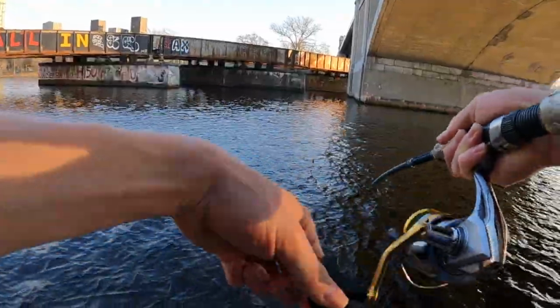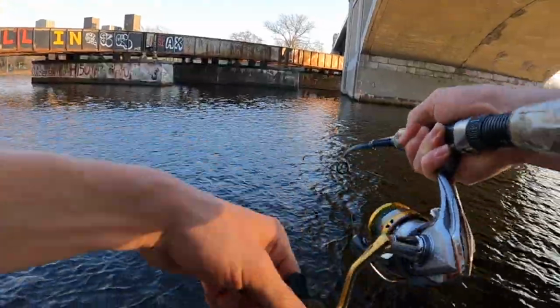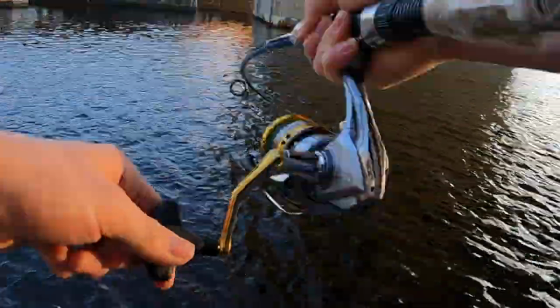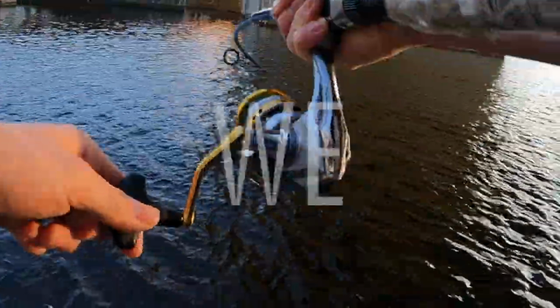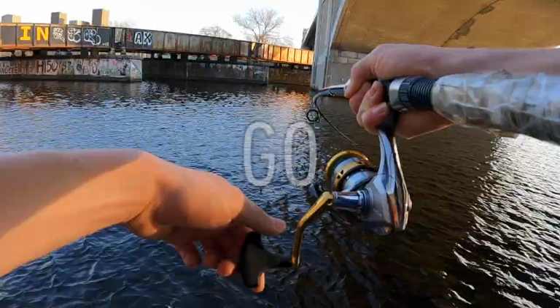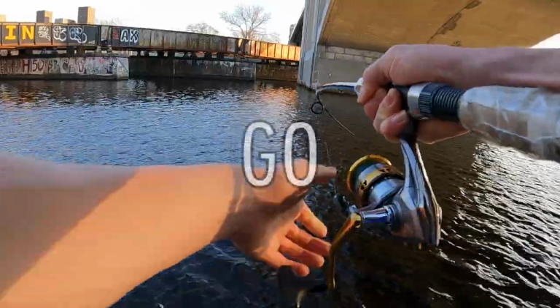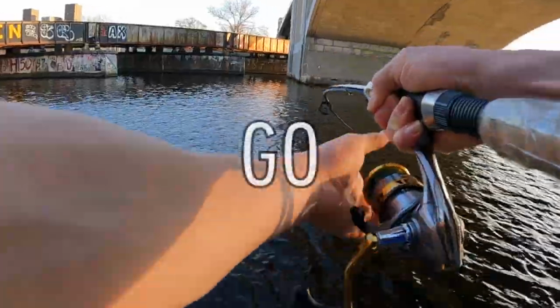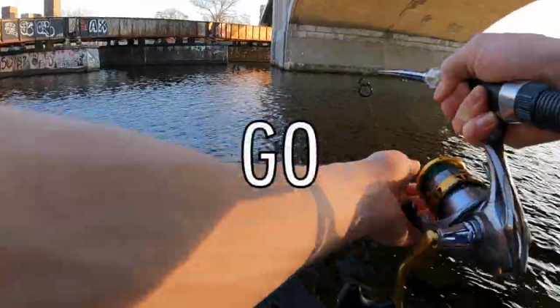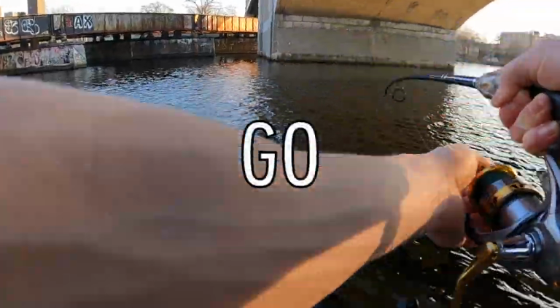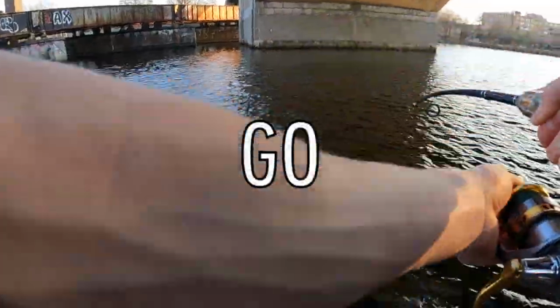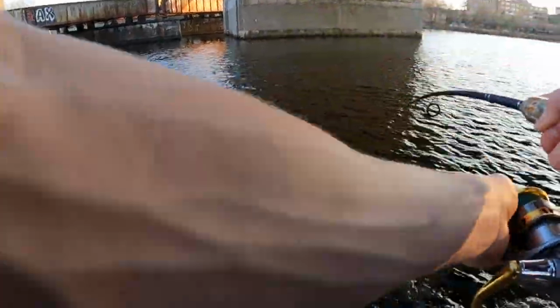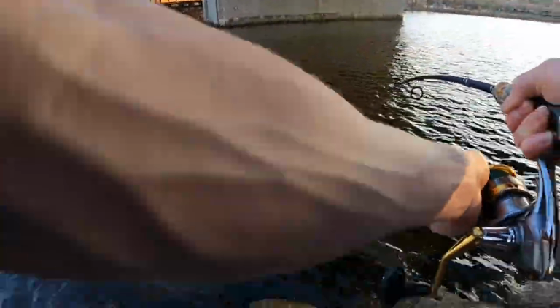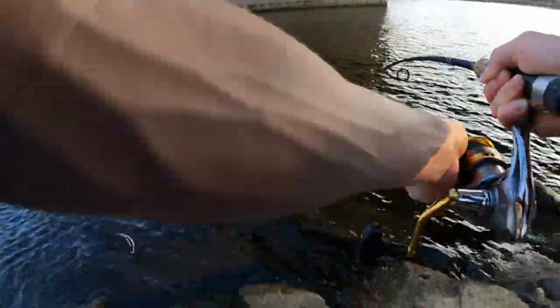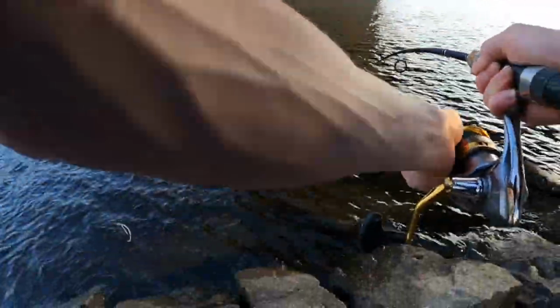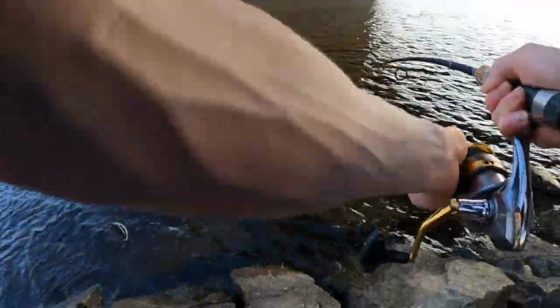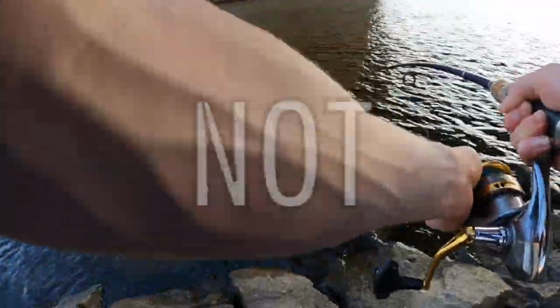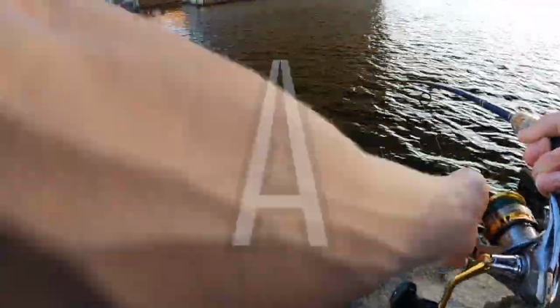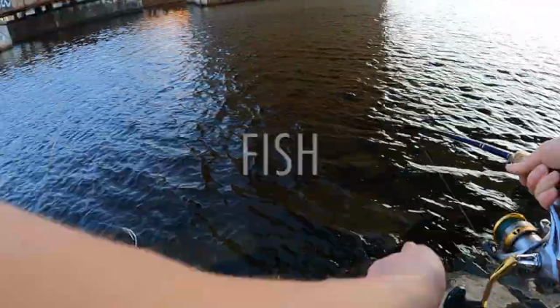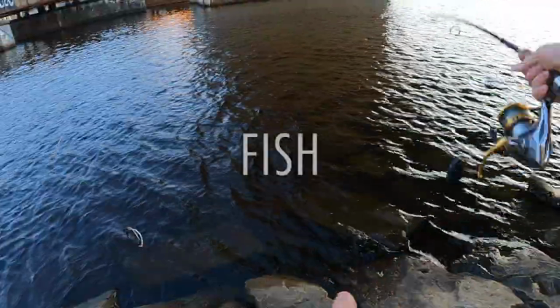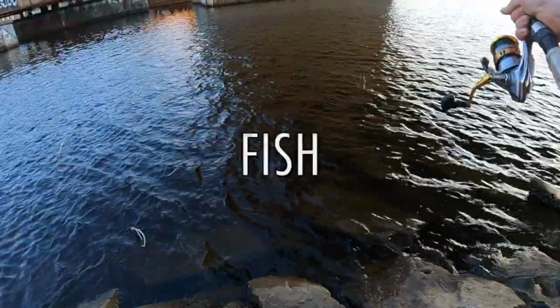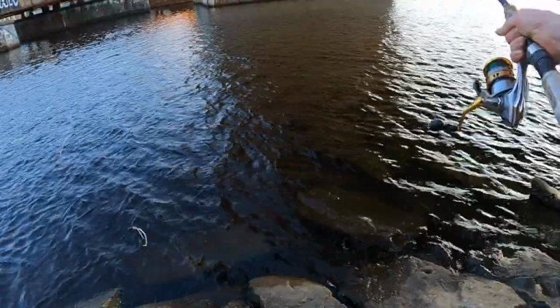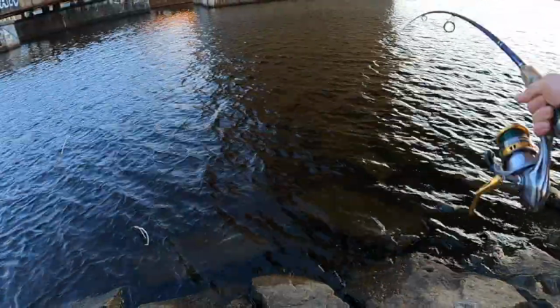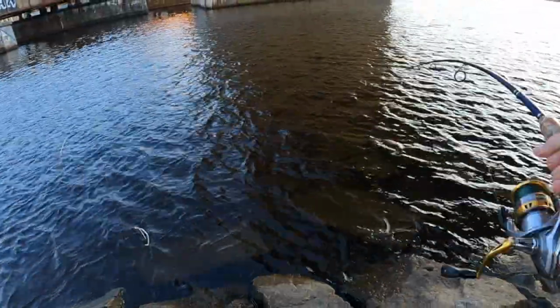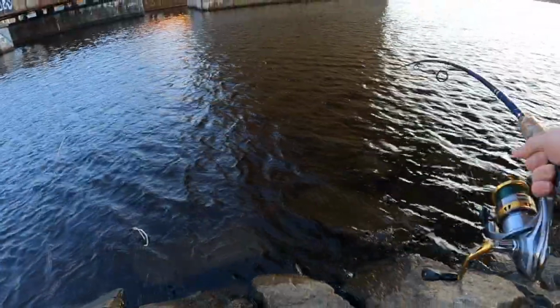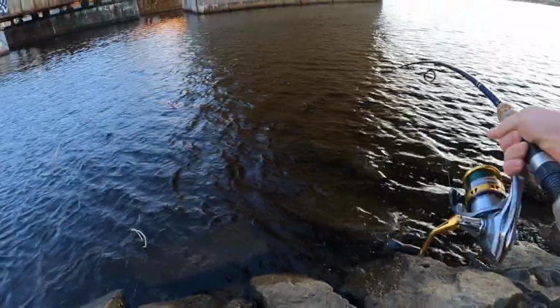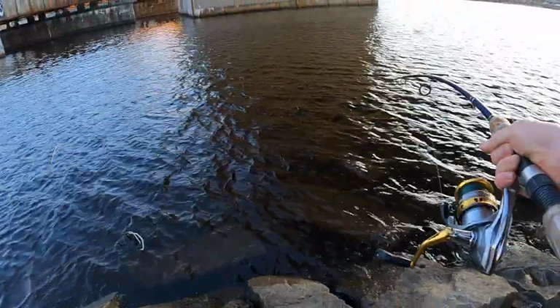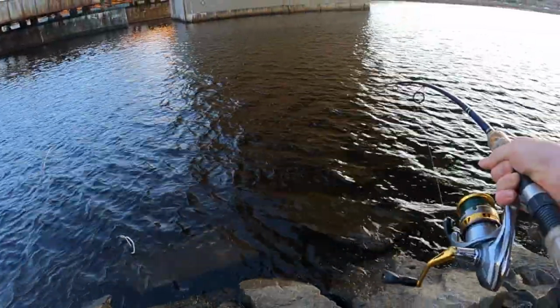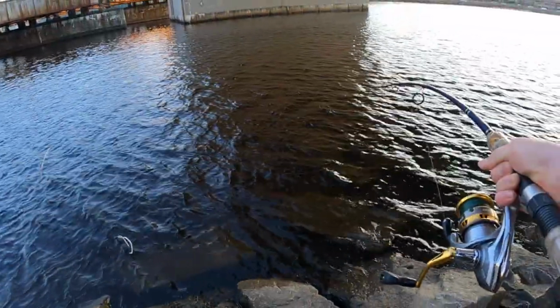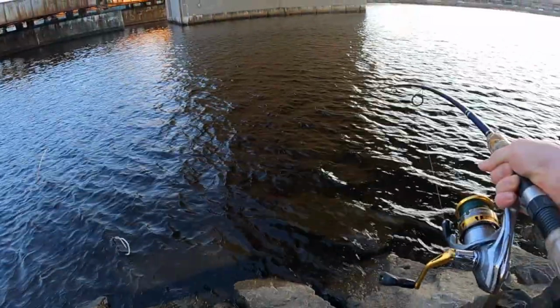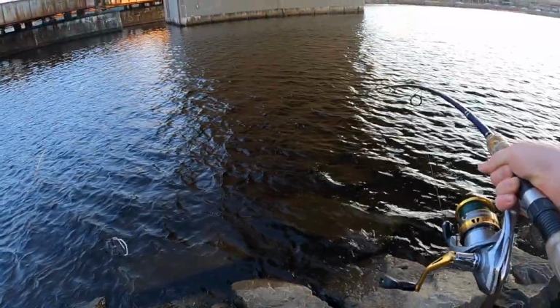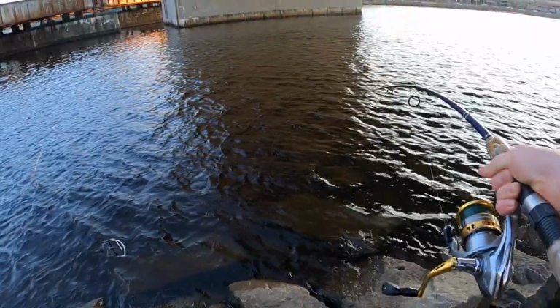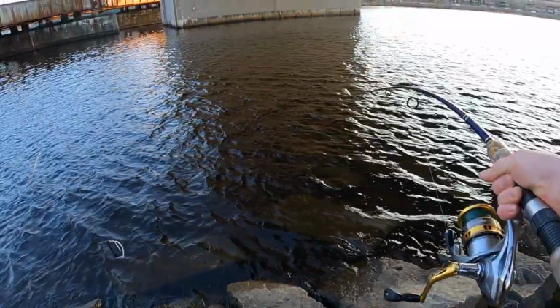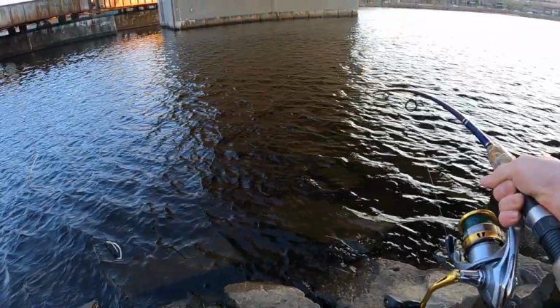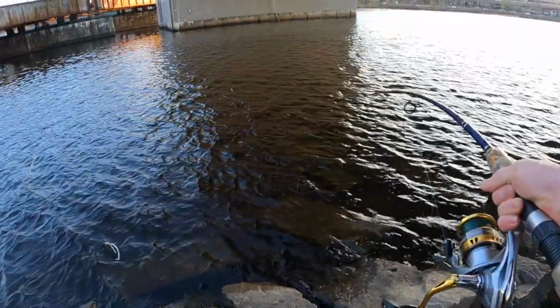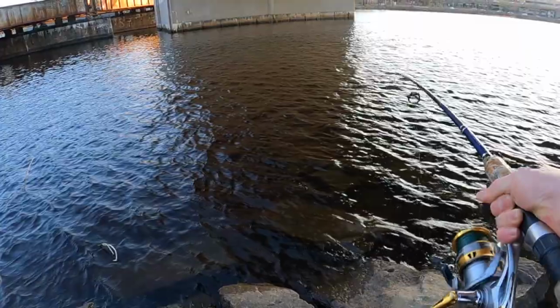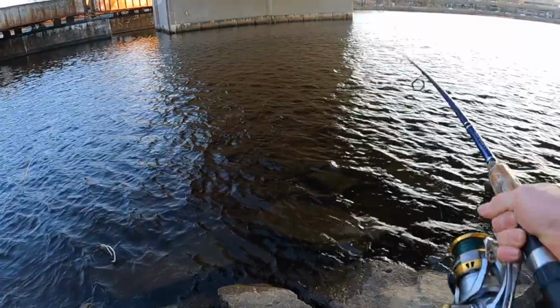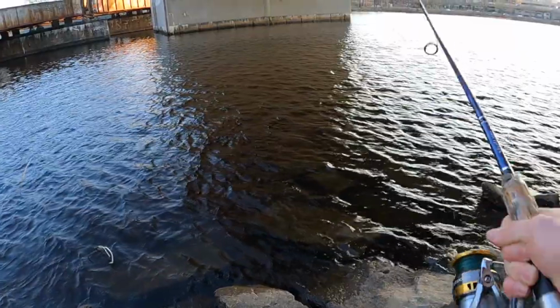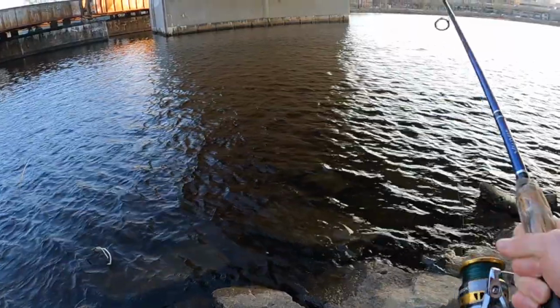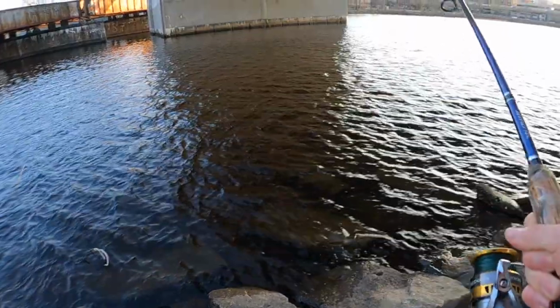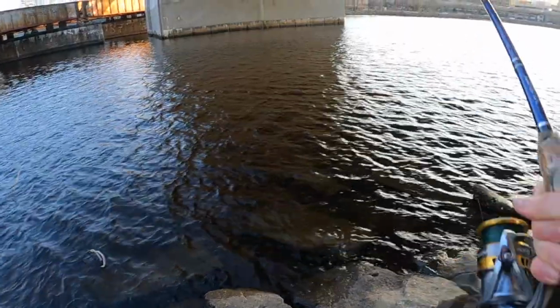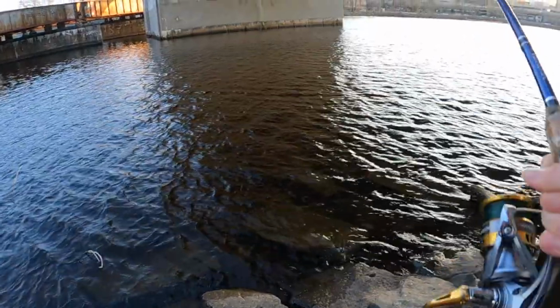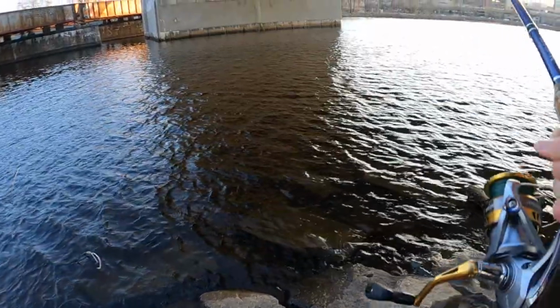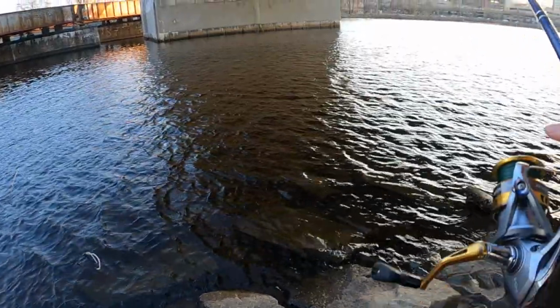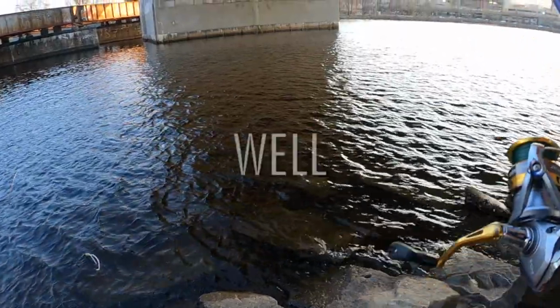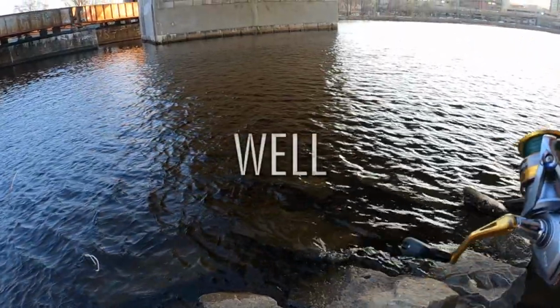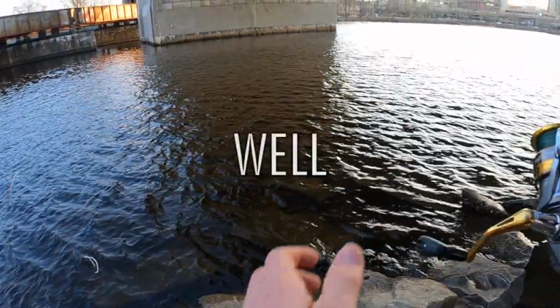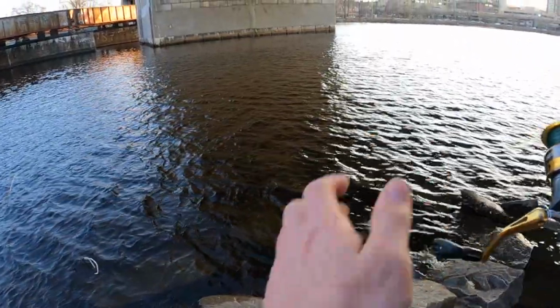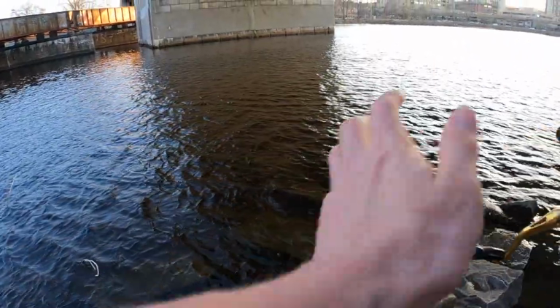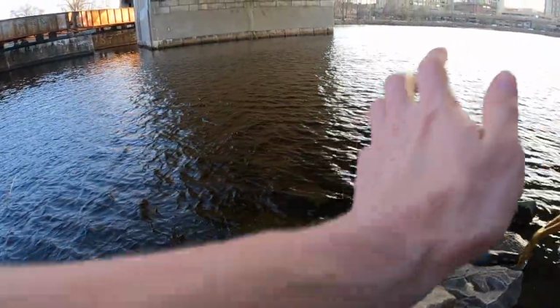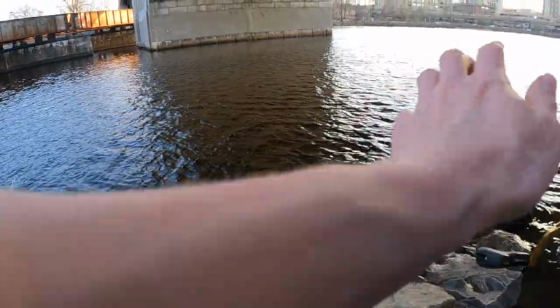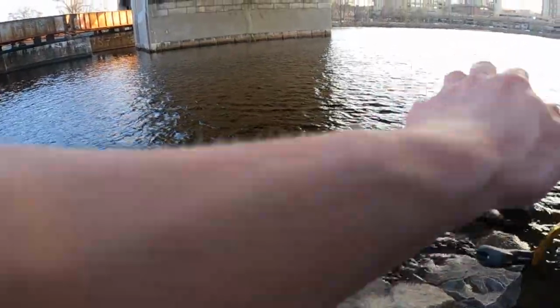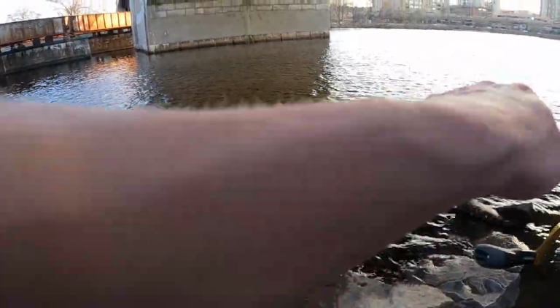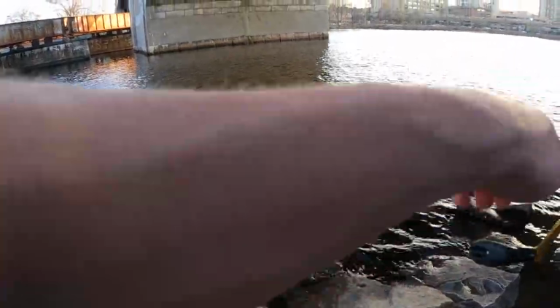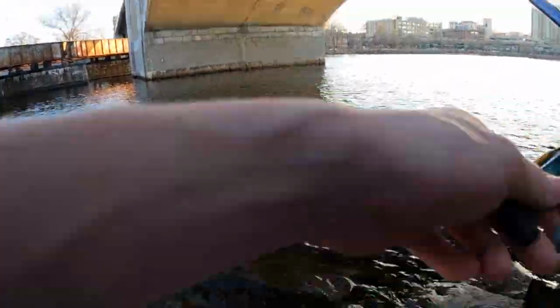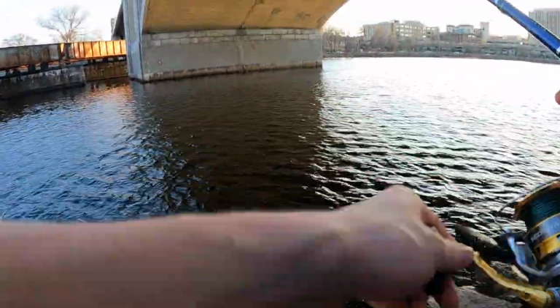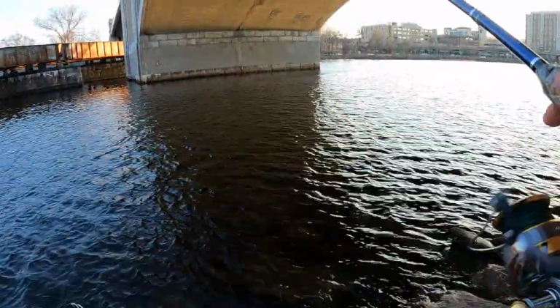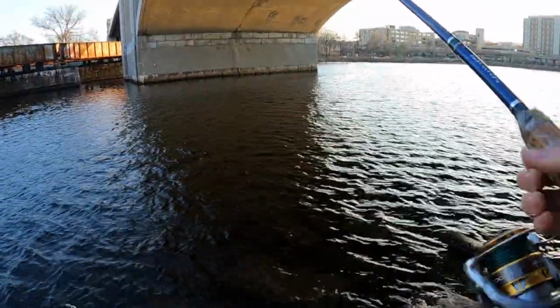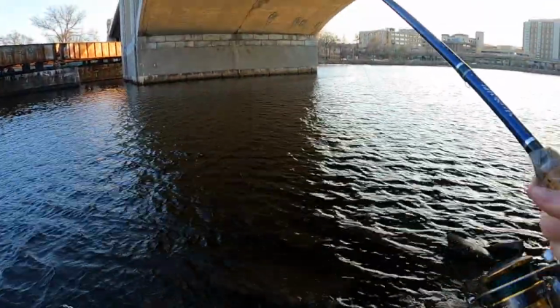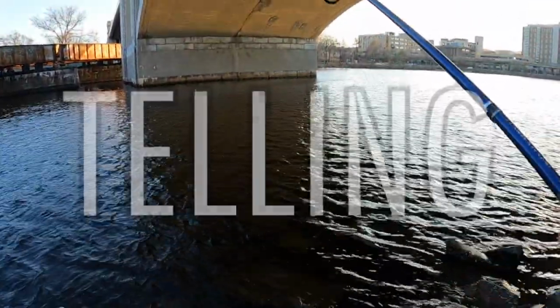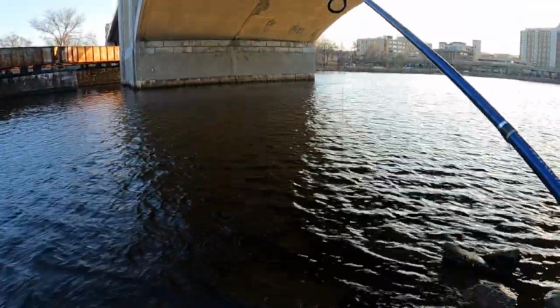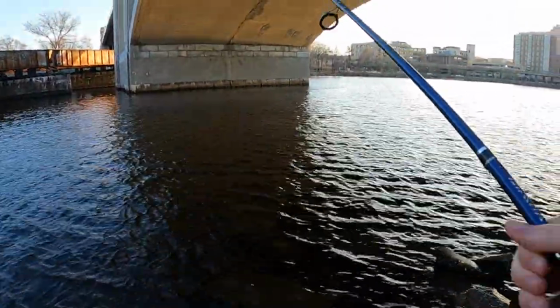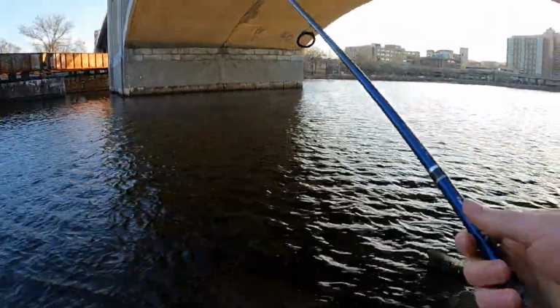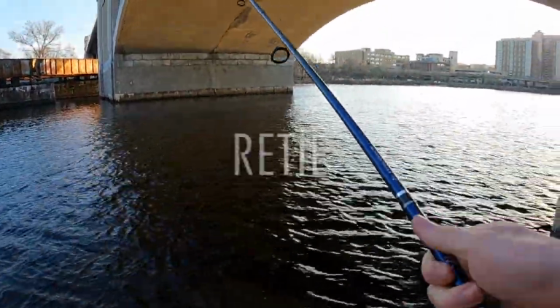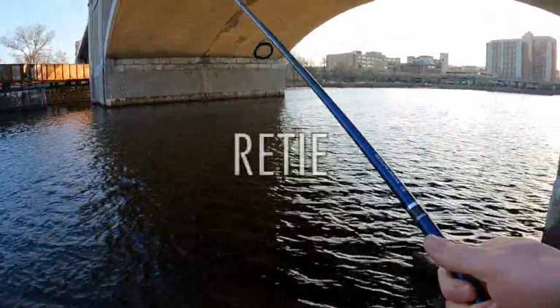There we go. Well, that's a fish. That was an easy way of telling us to retire.